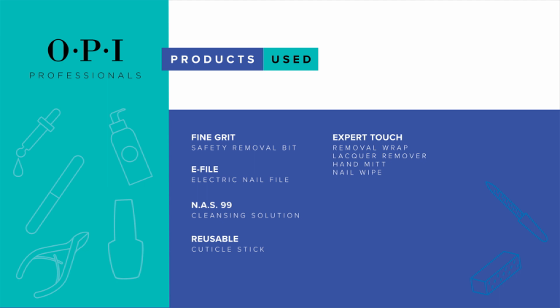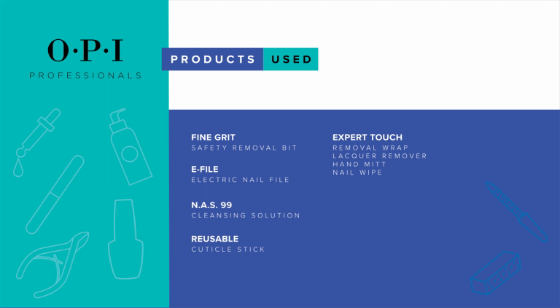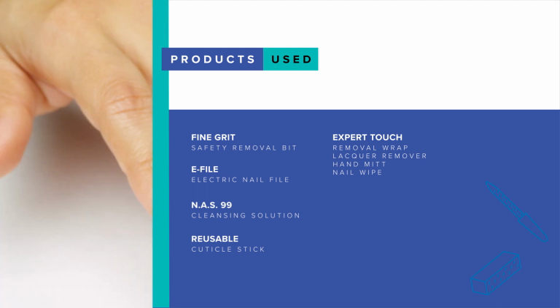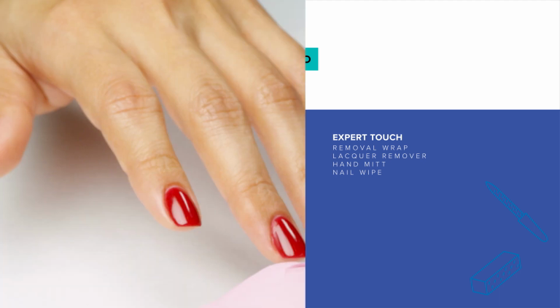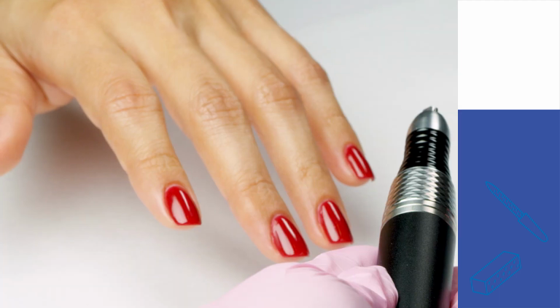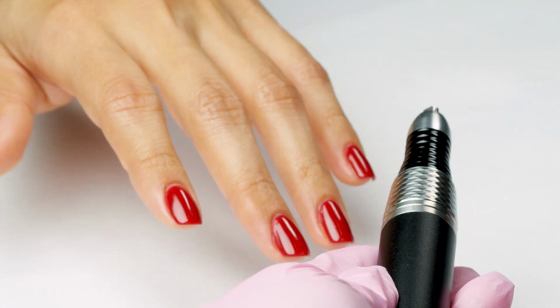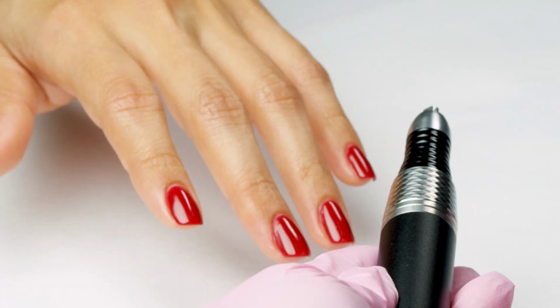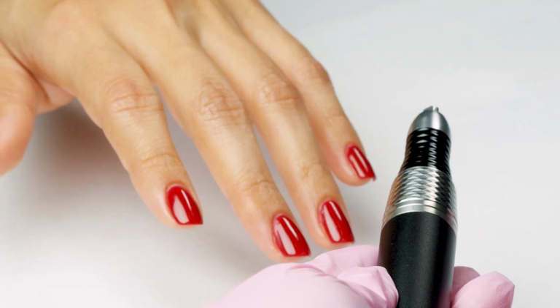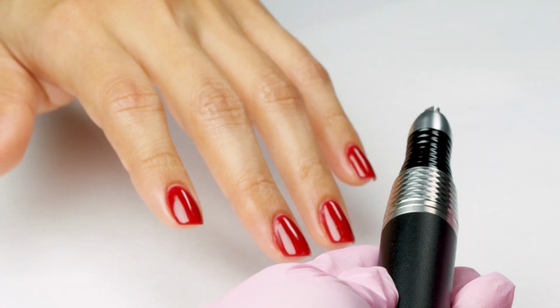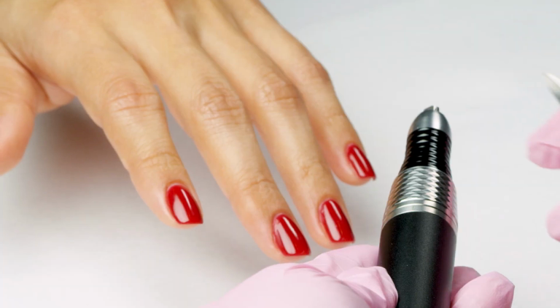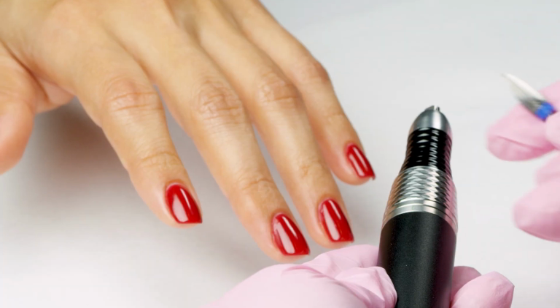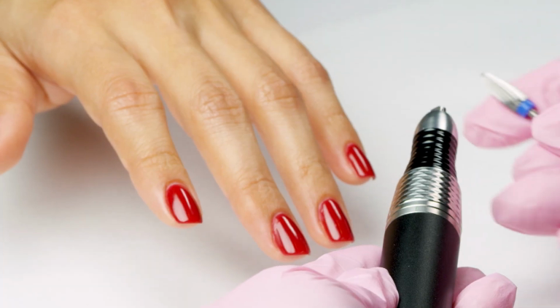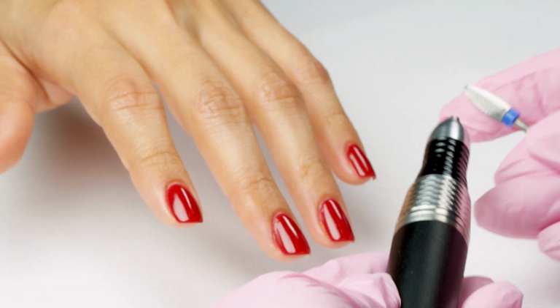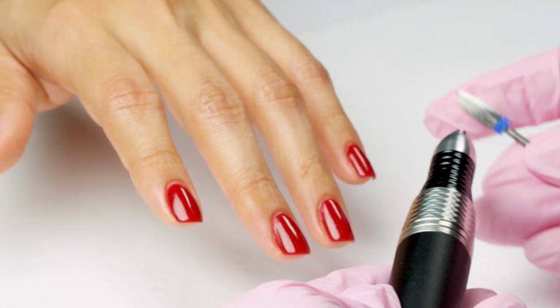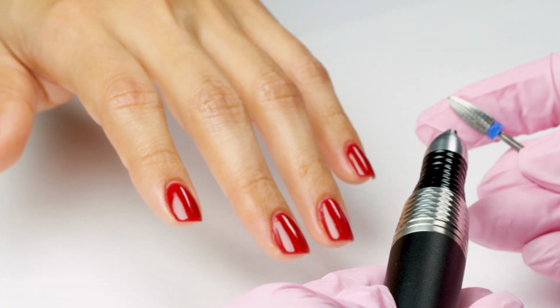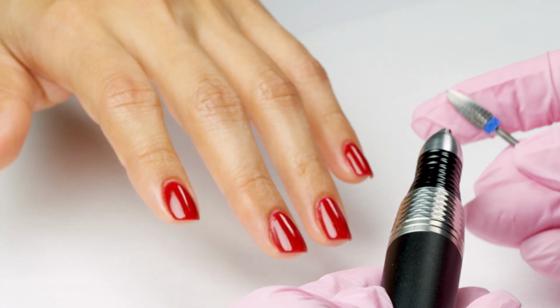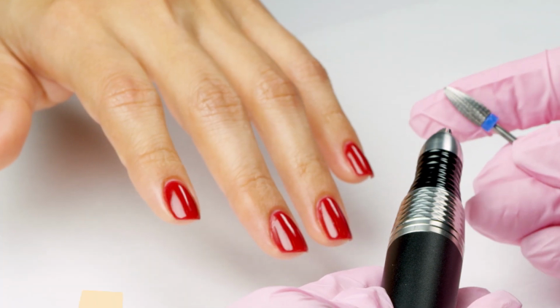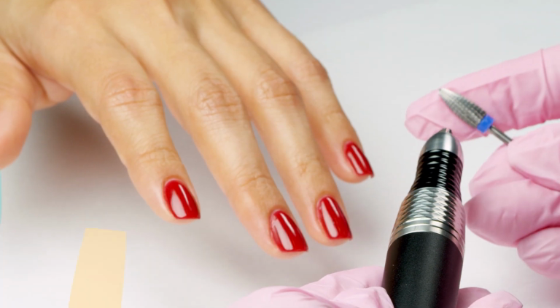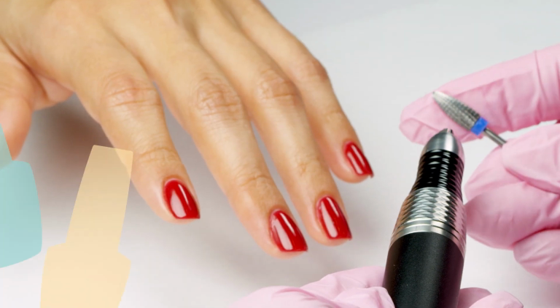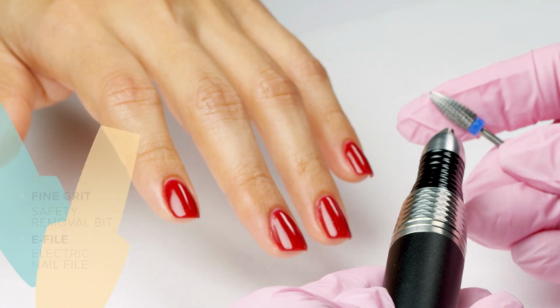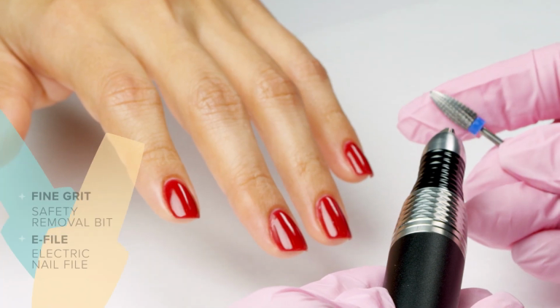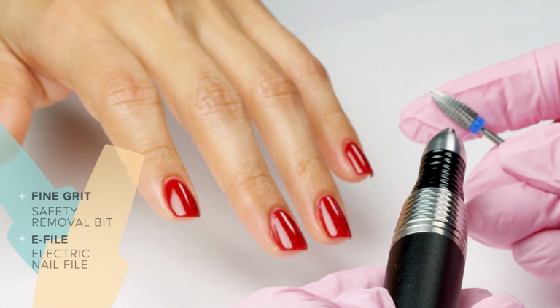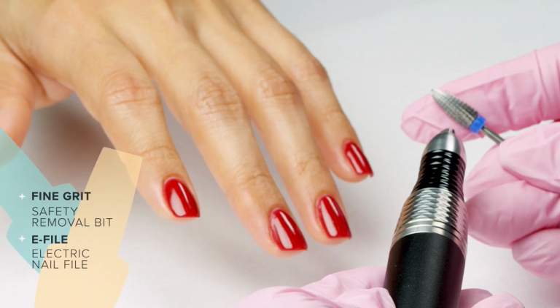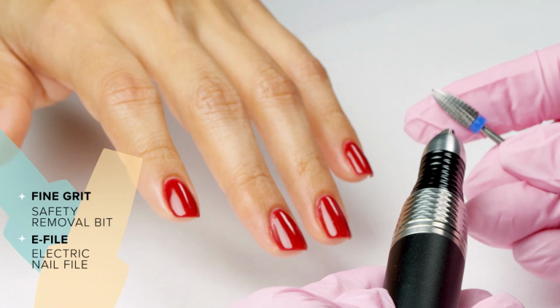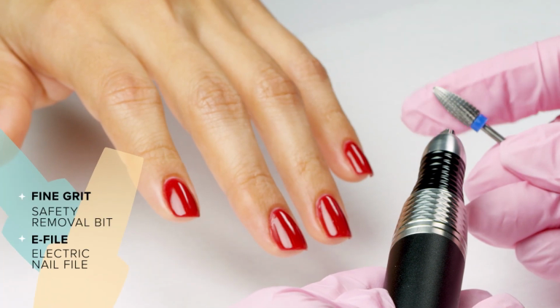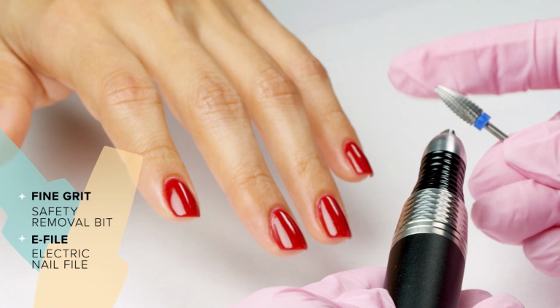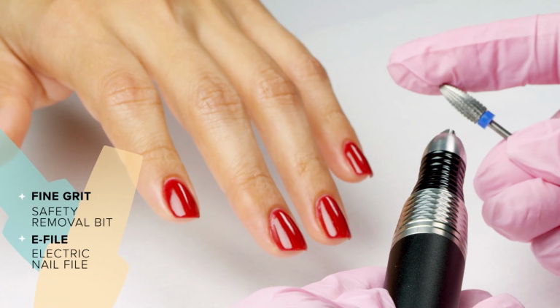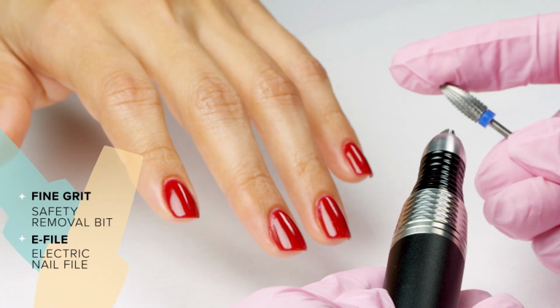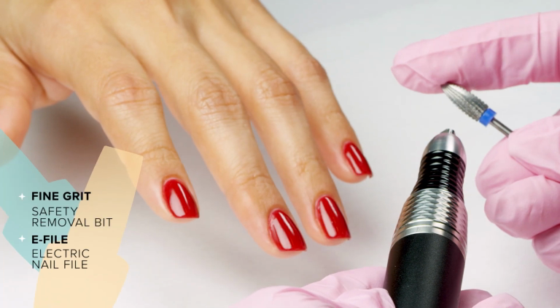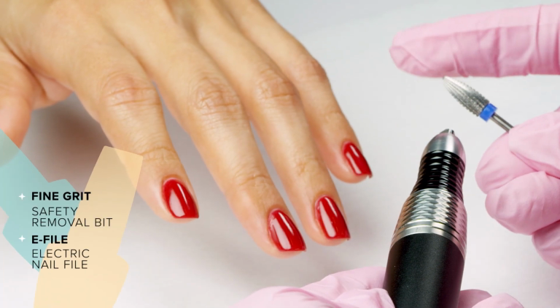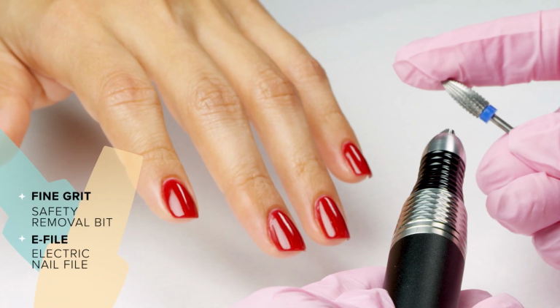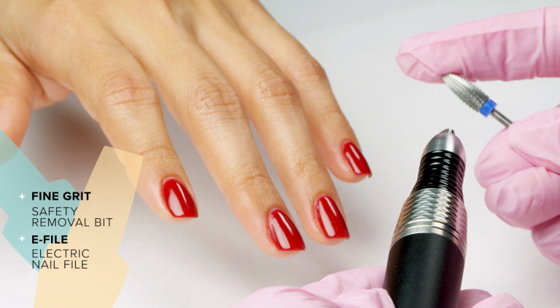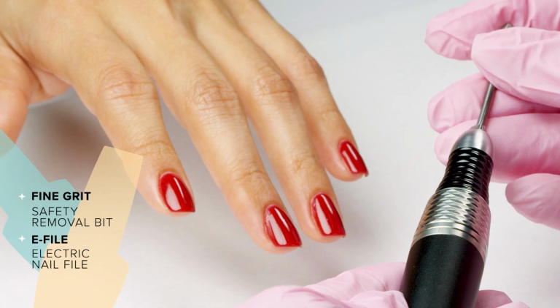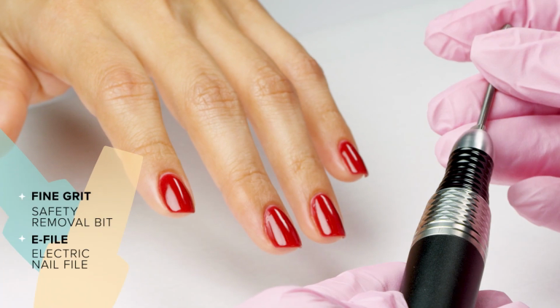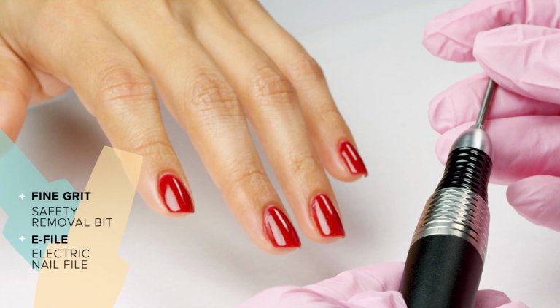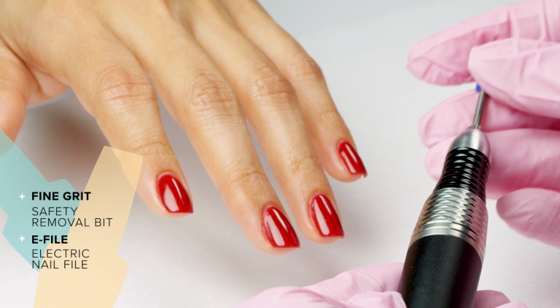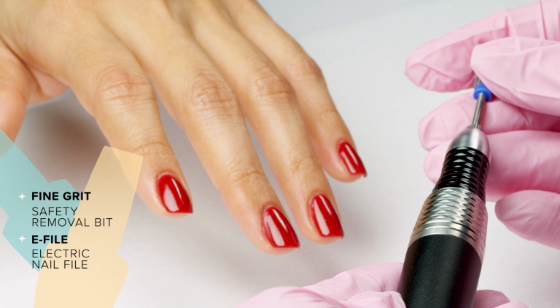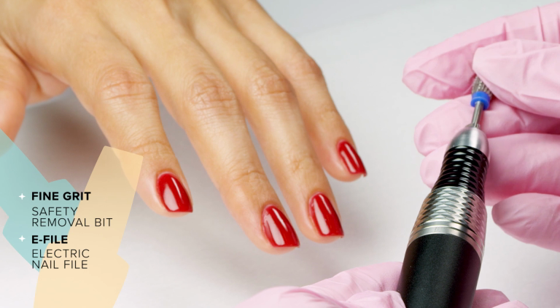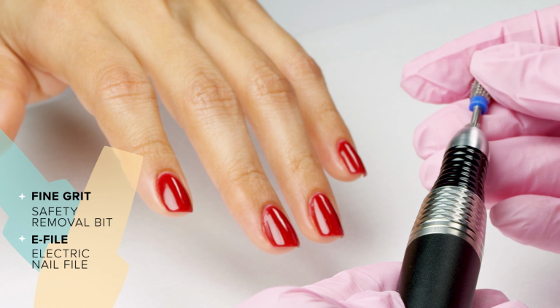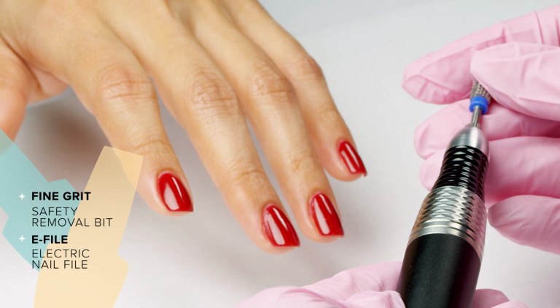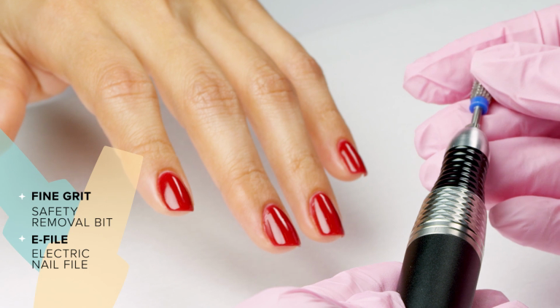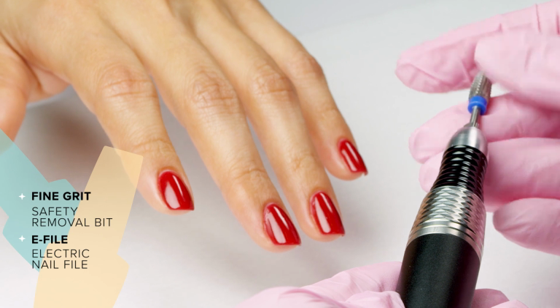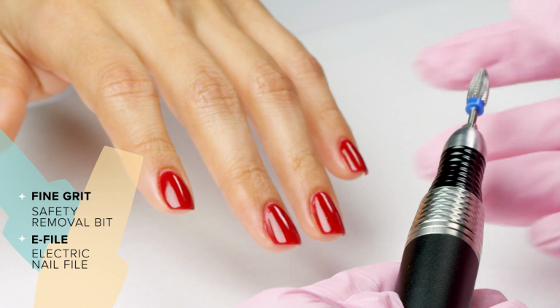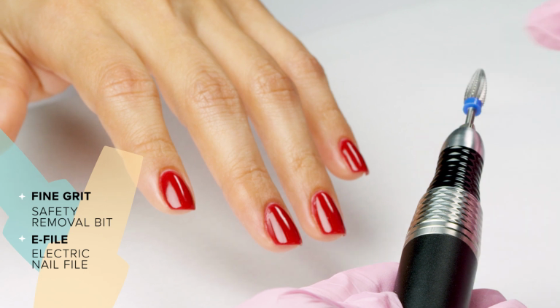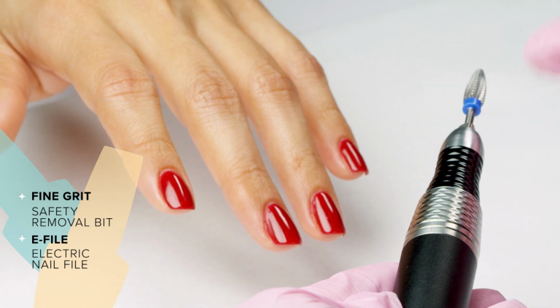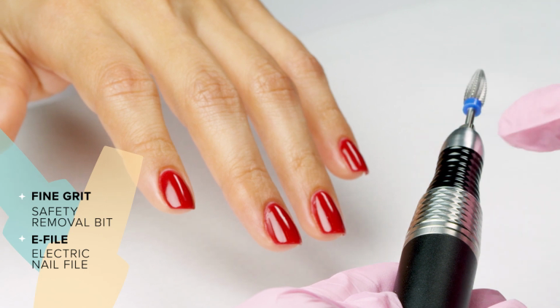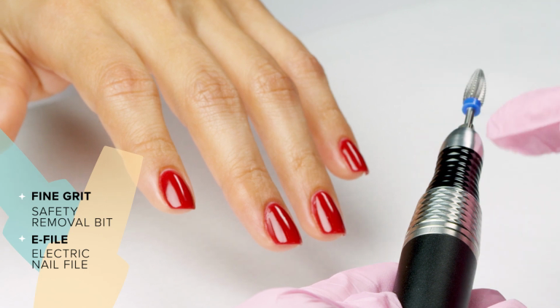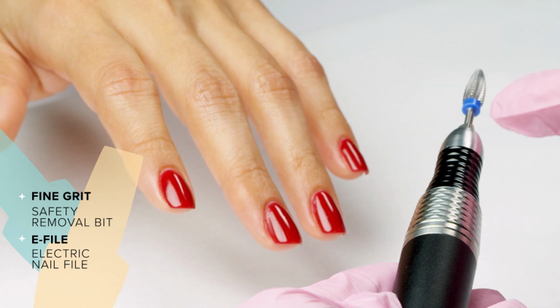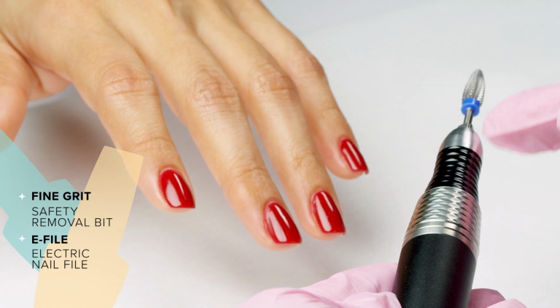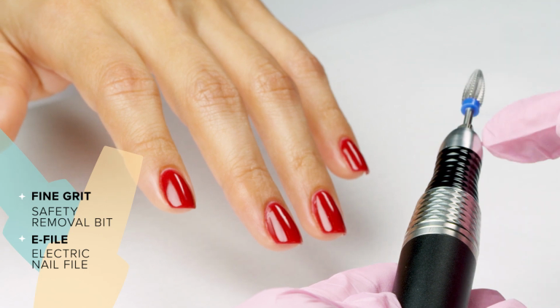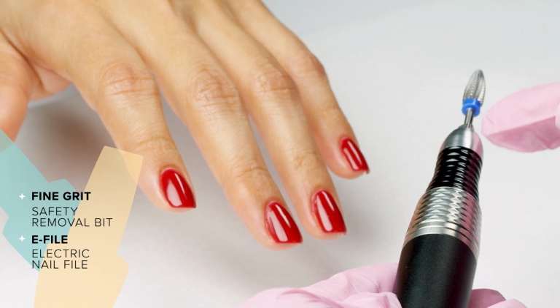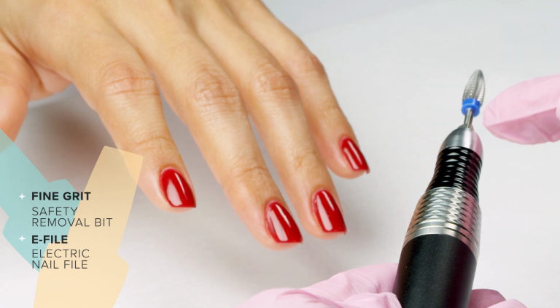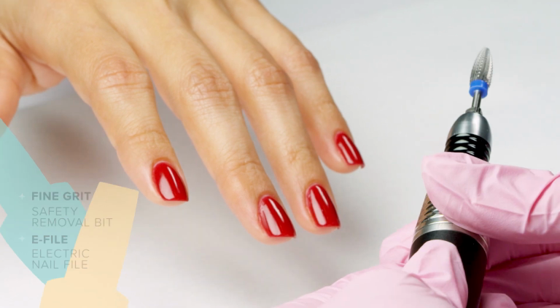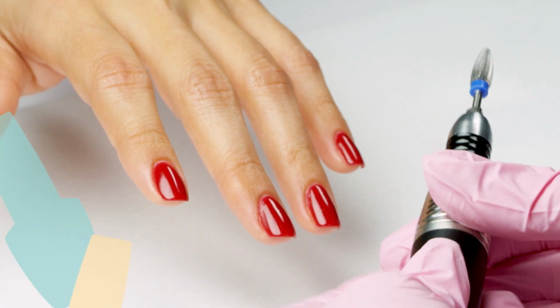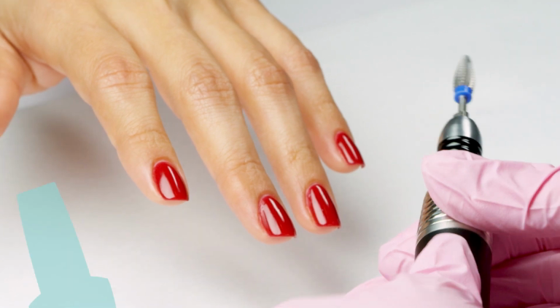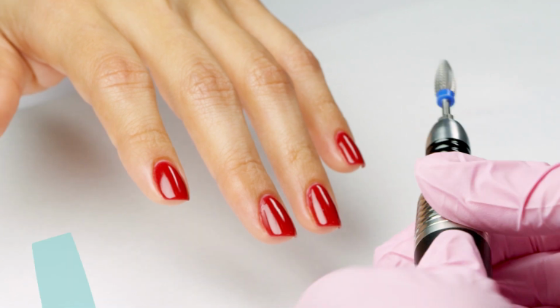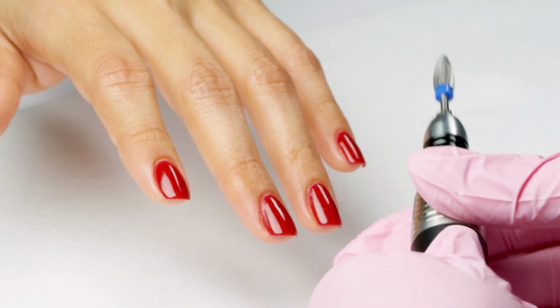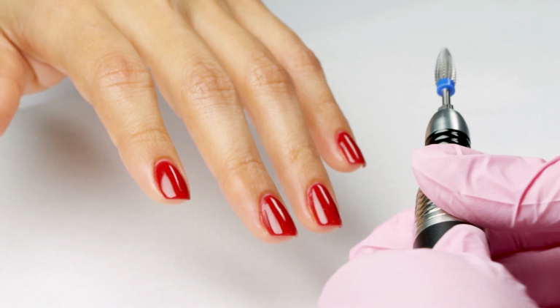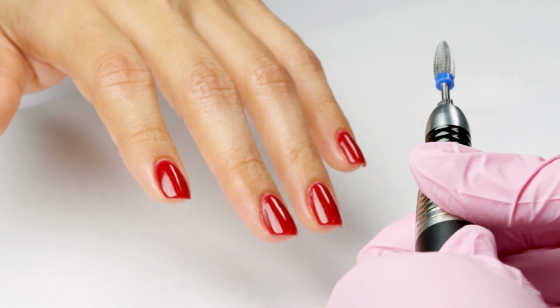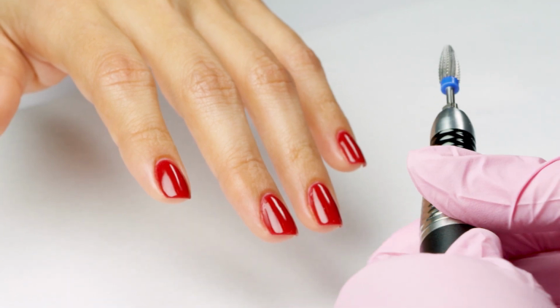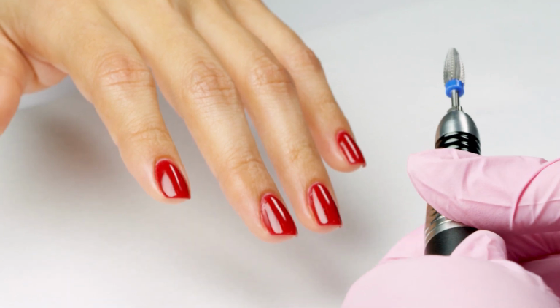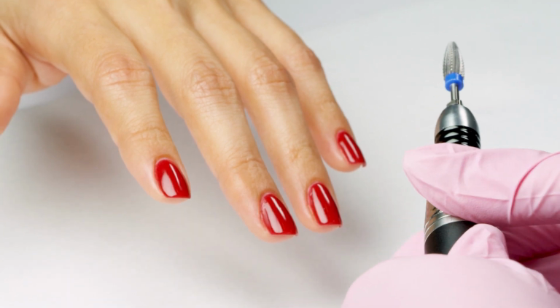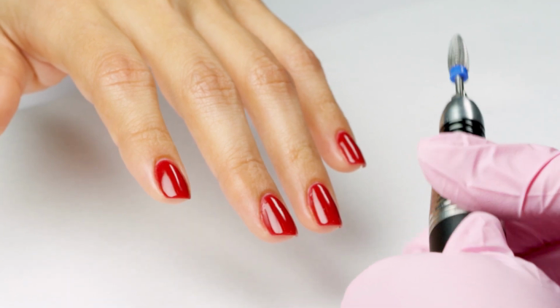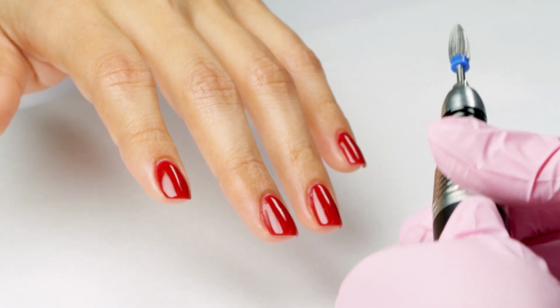Before you begin removing Powder Perfection by eFile, wash and sanitize yours and your client's hands thoroughly.